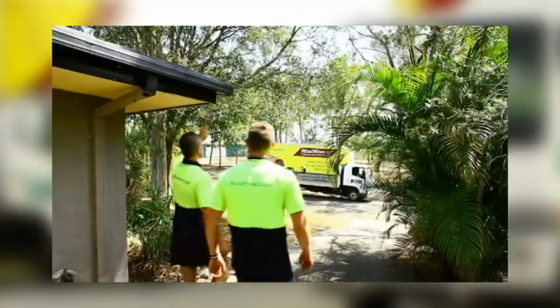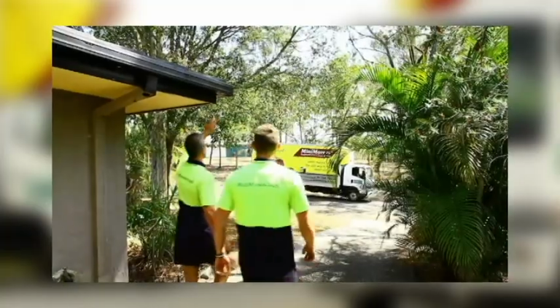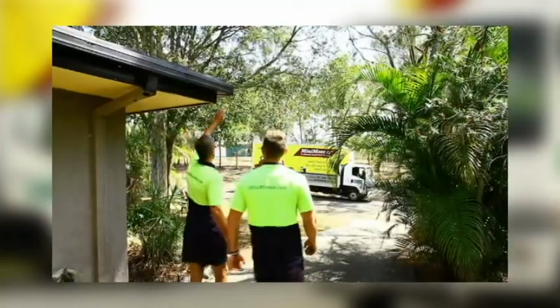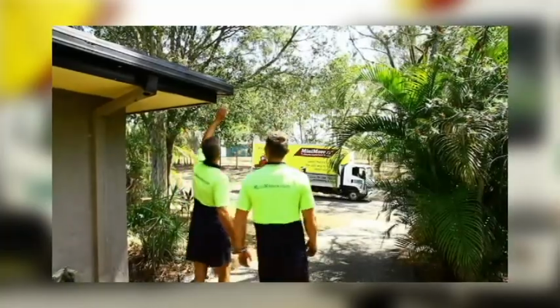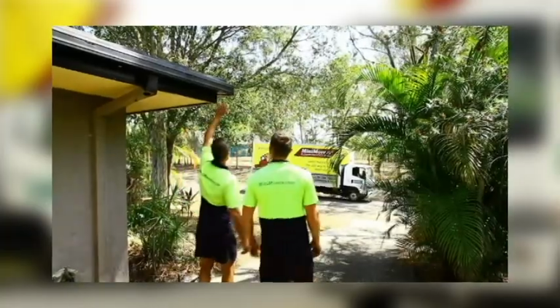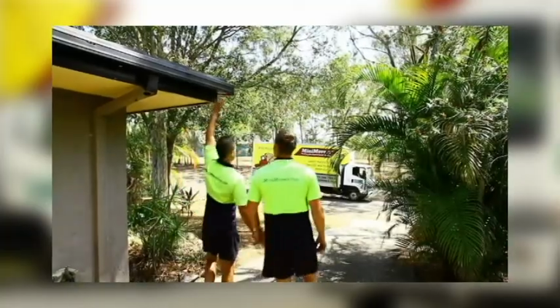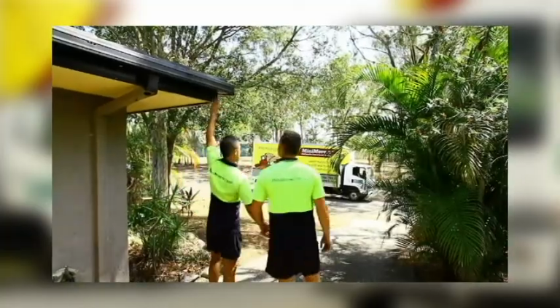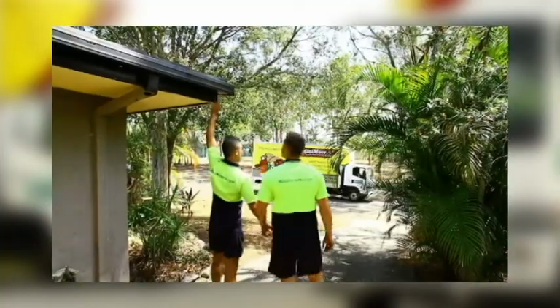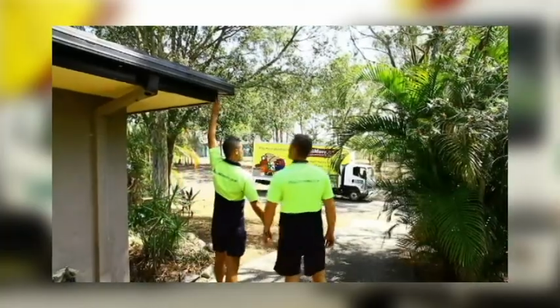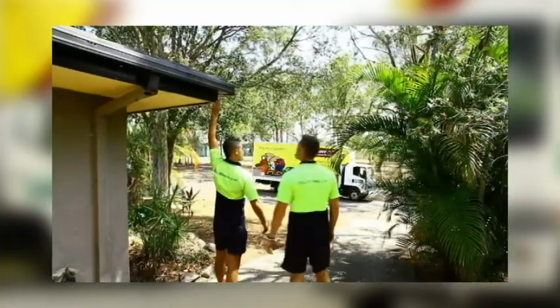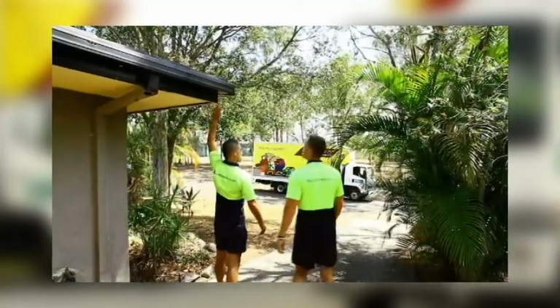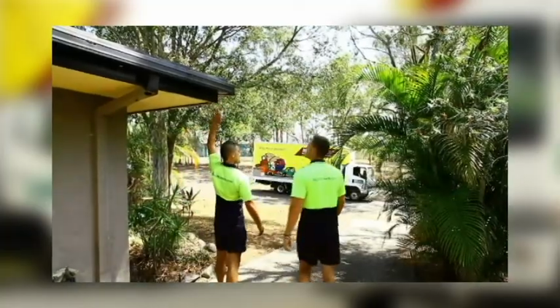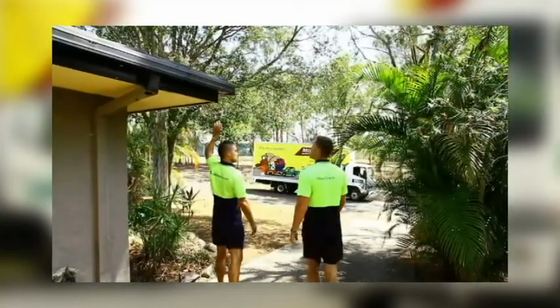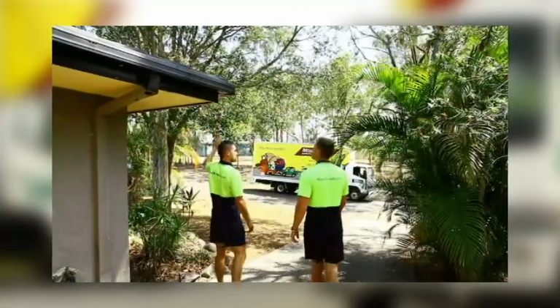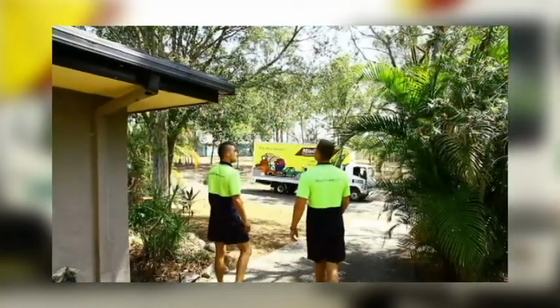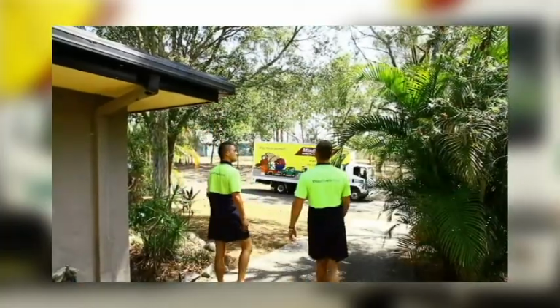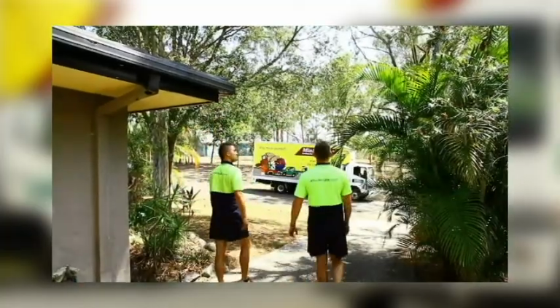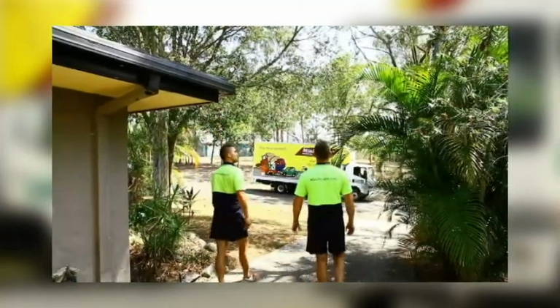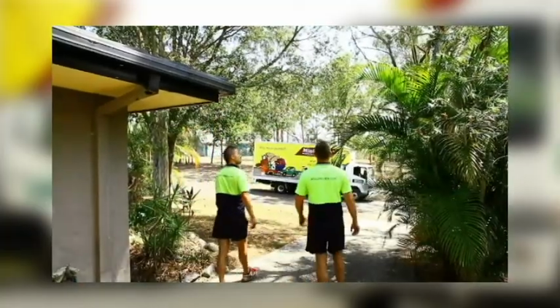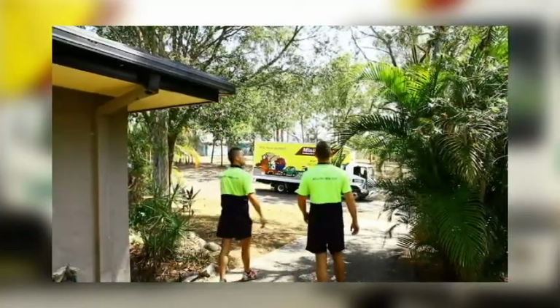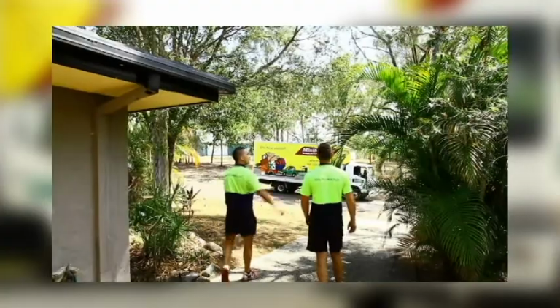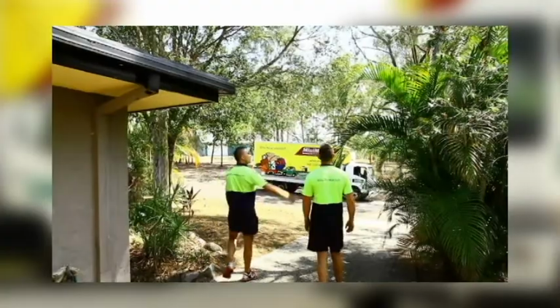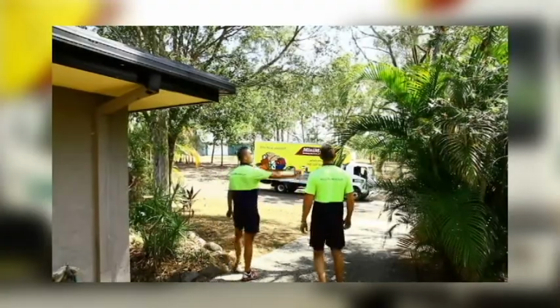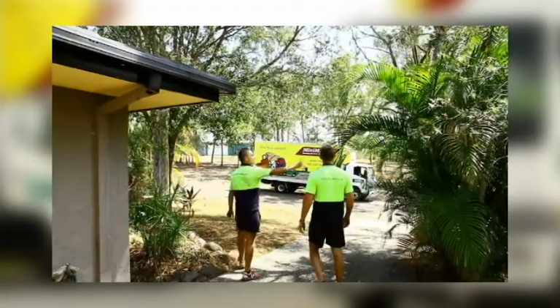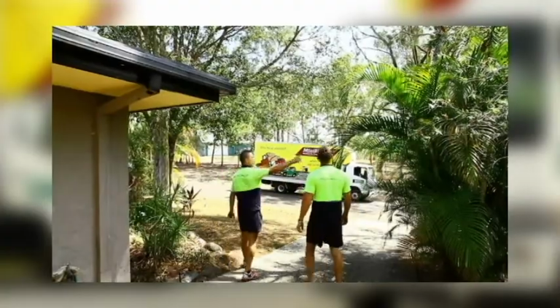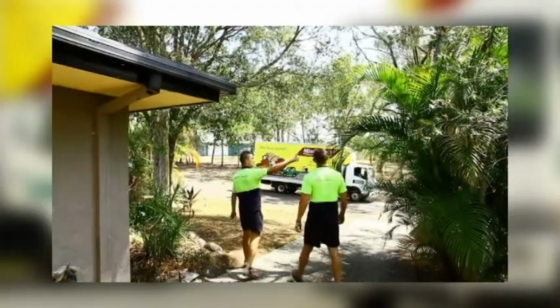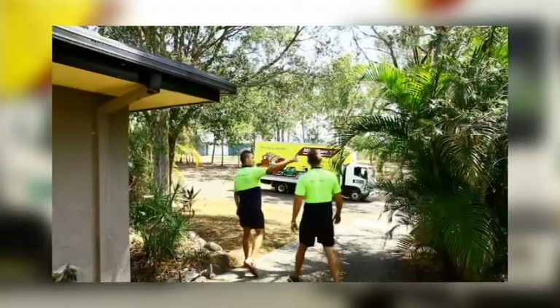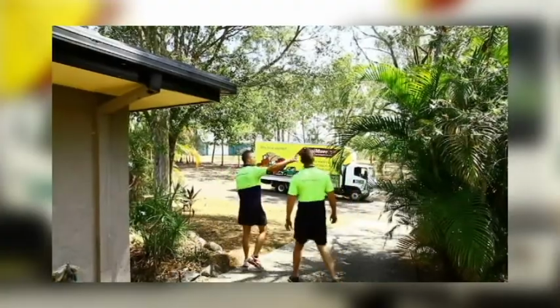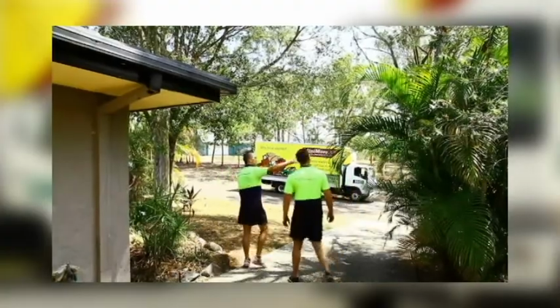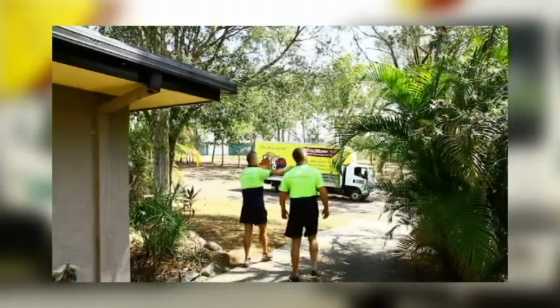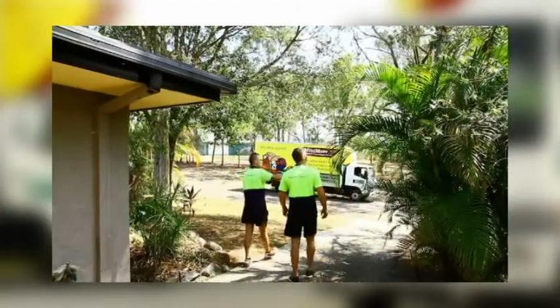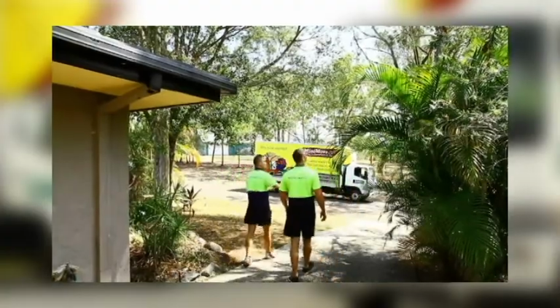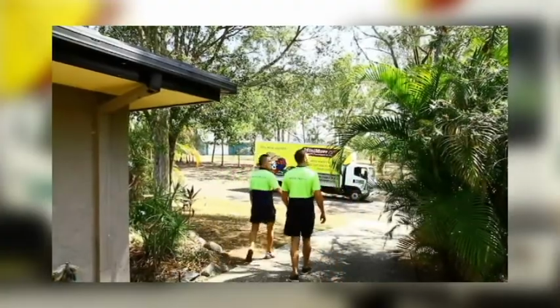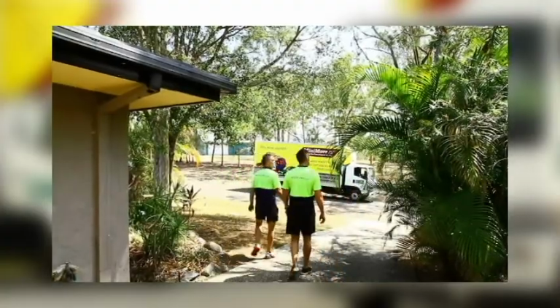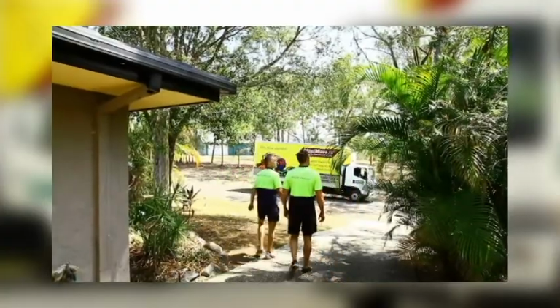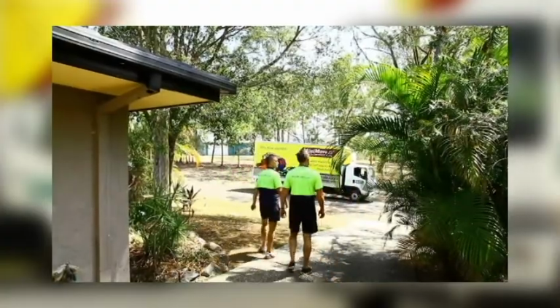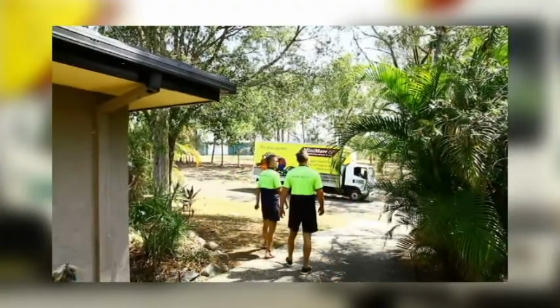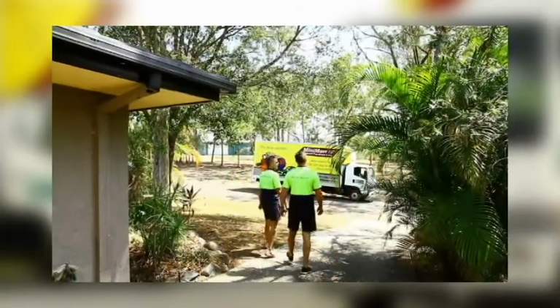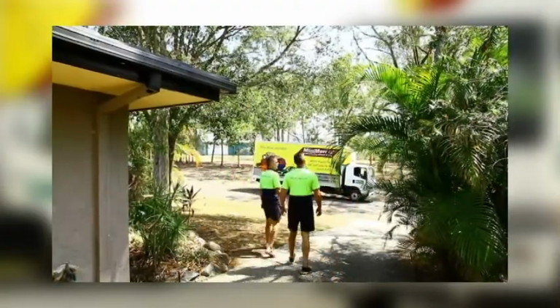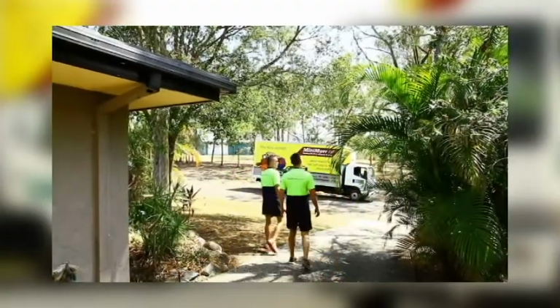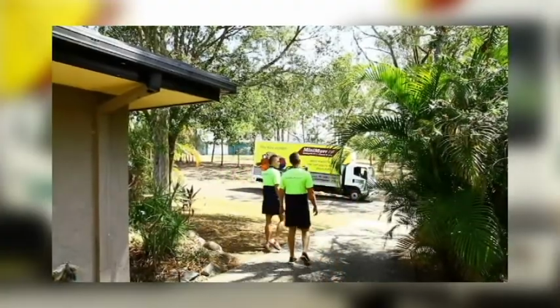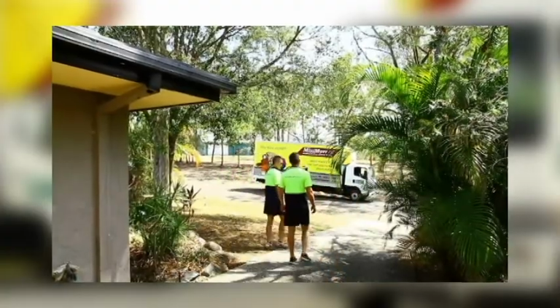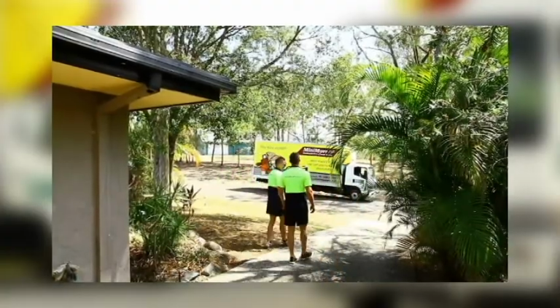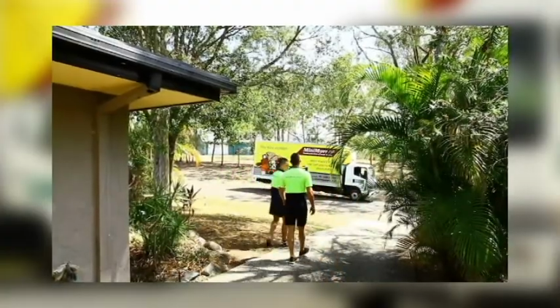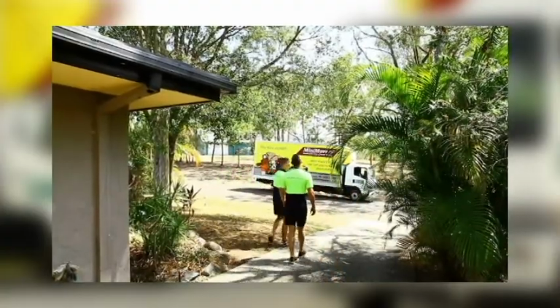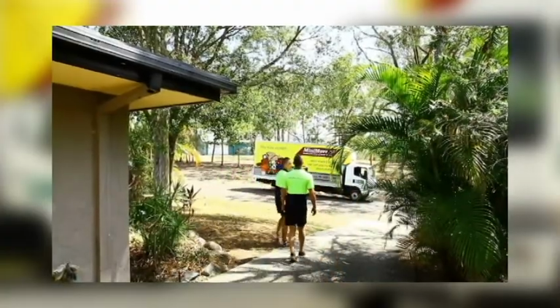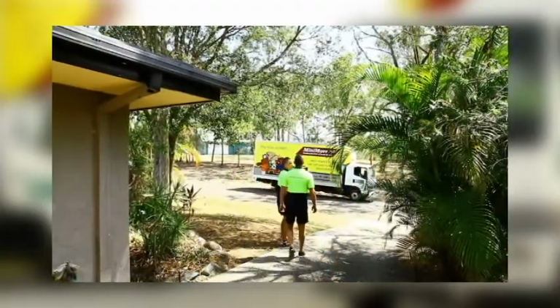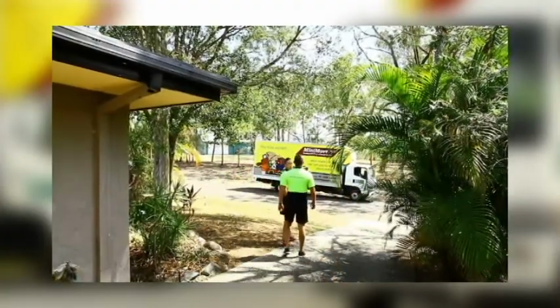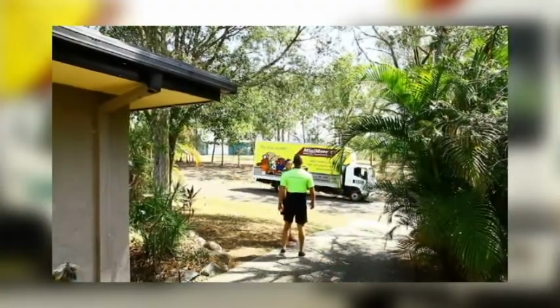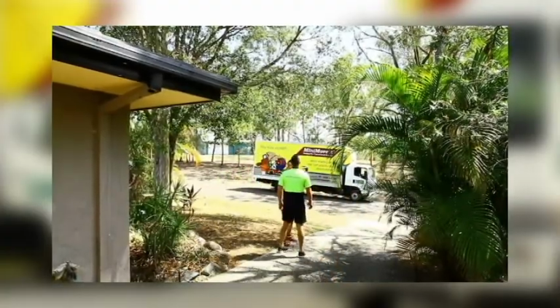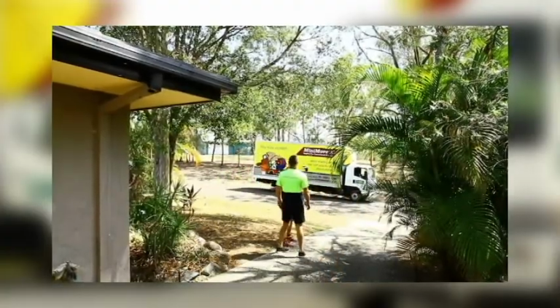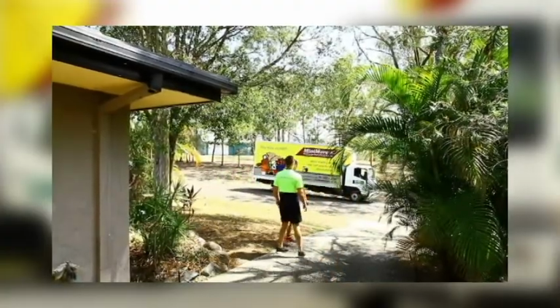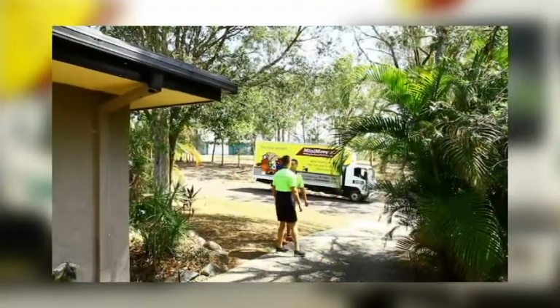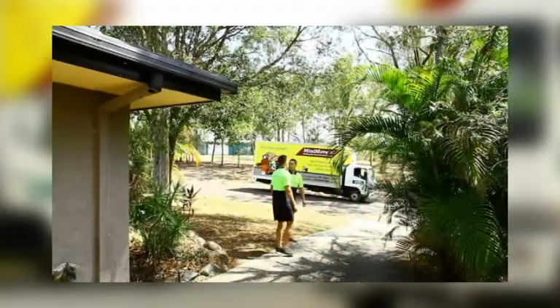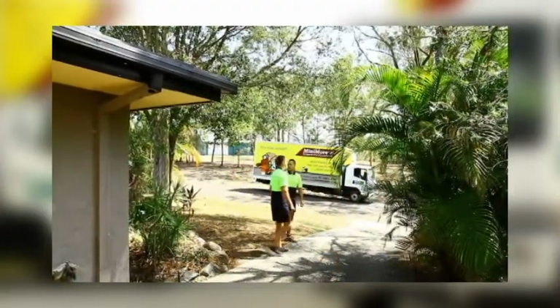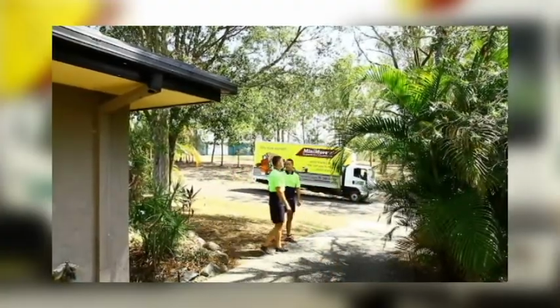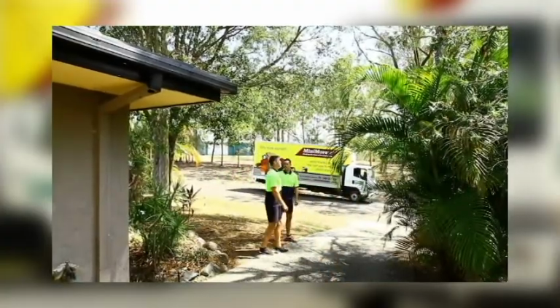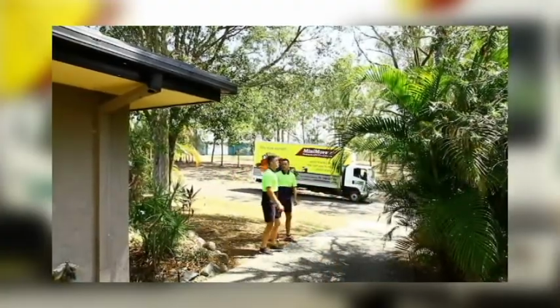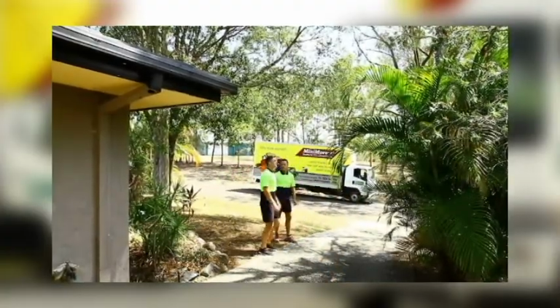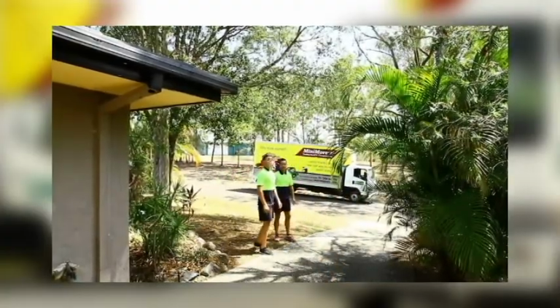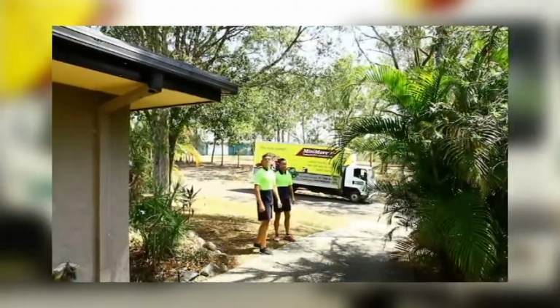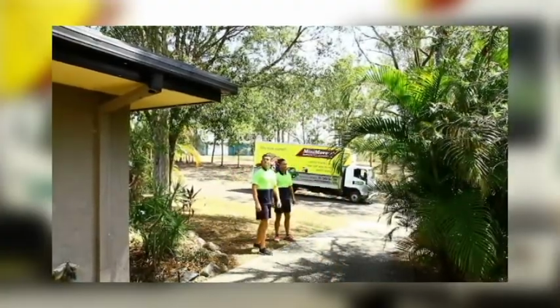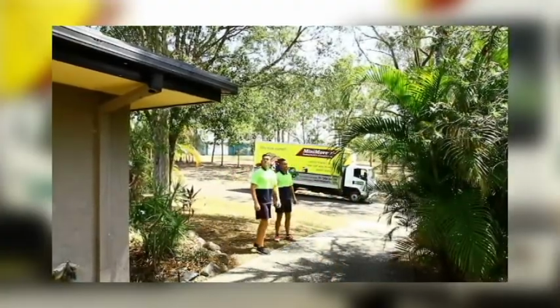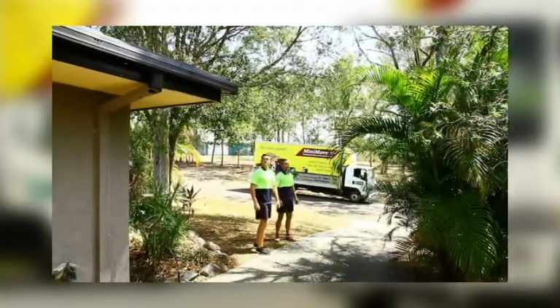Make sure all bushes and trees are trimmed, so the removalist can move easily and faster while avoiding damage to the furniture.